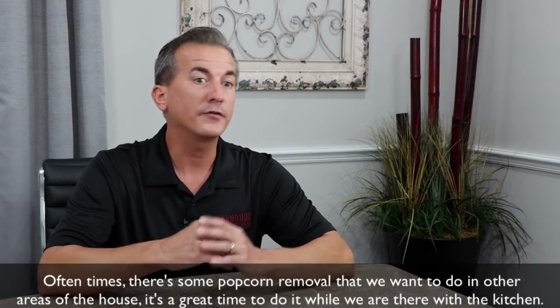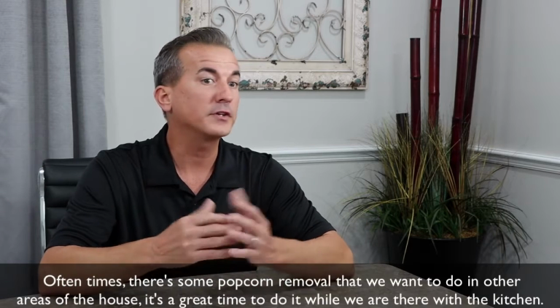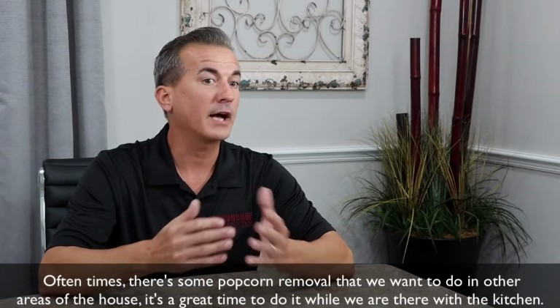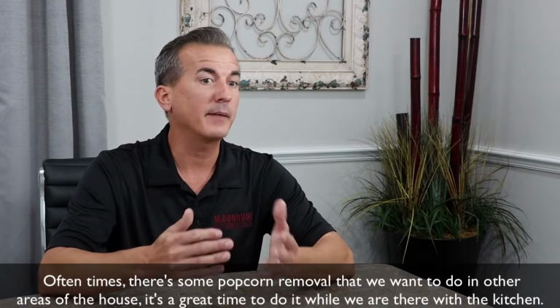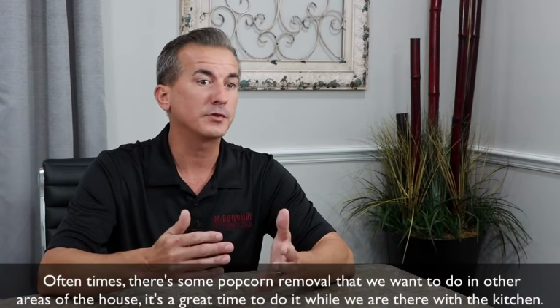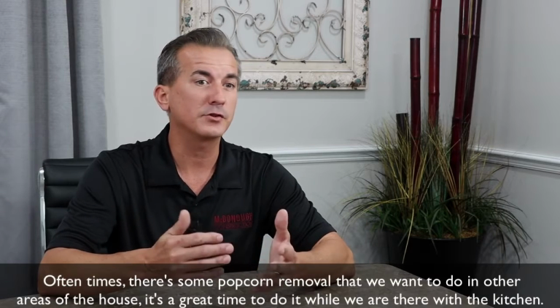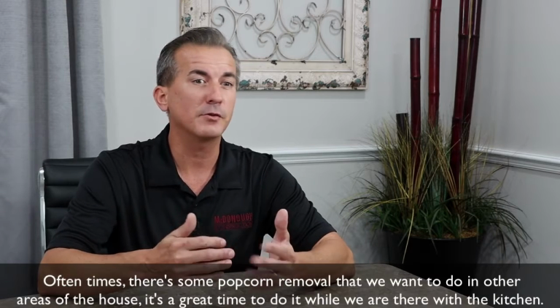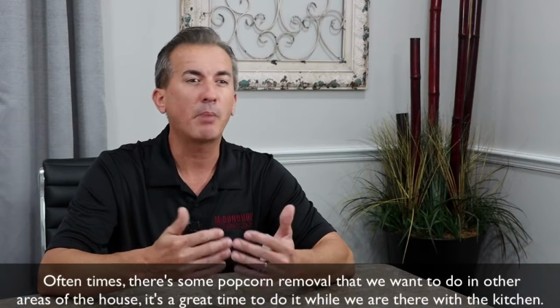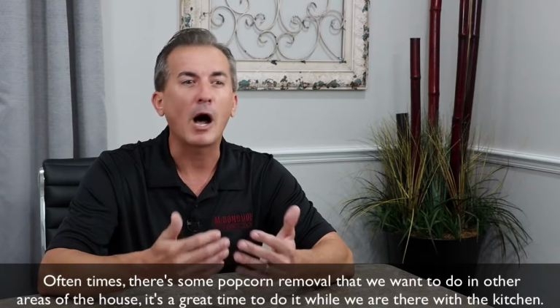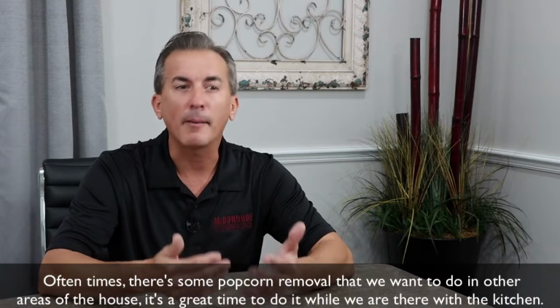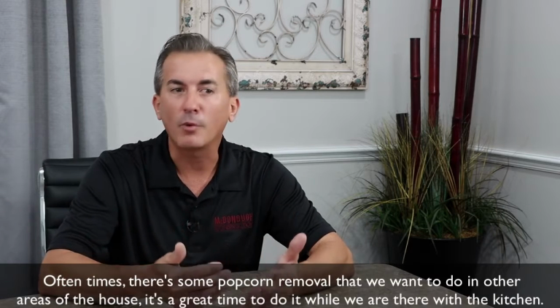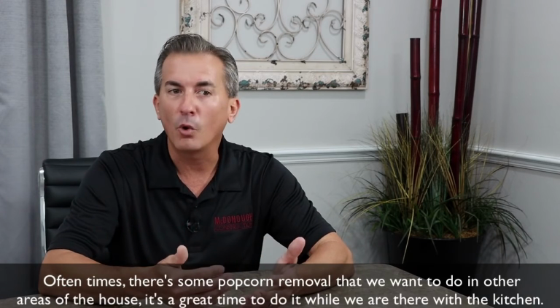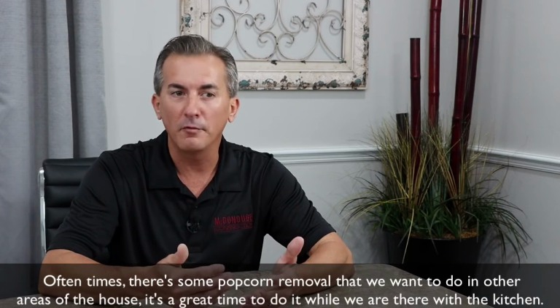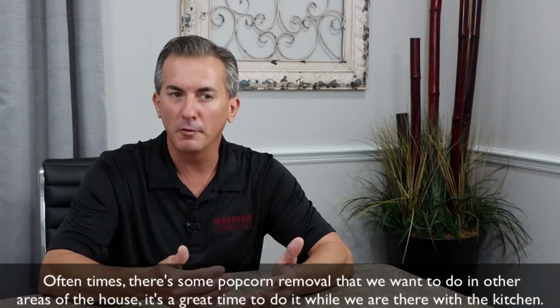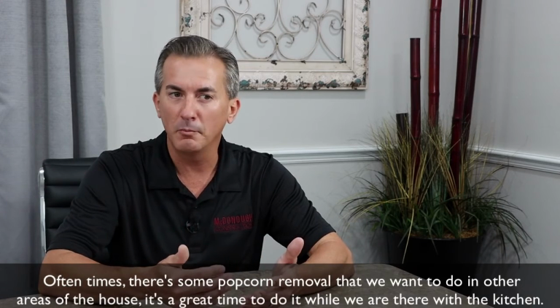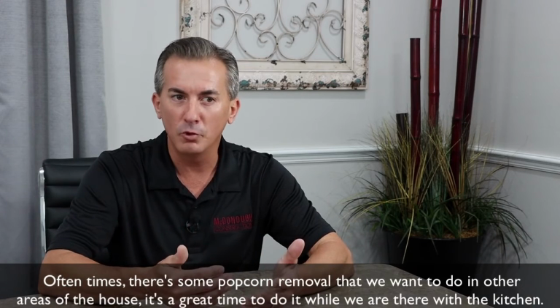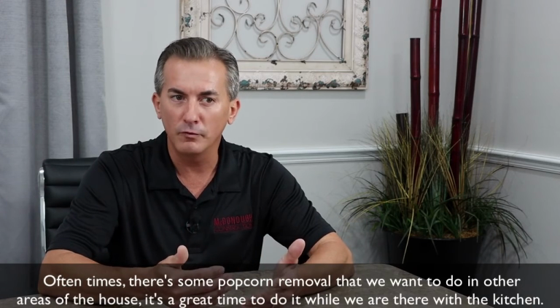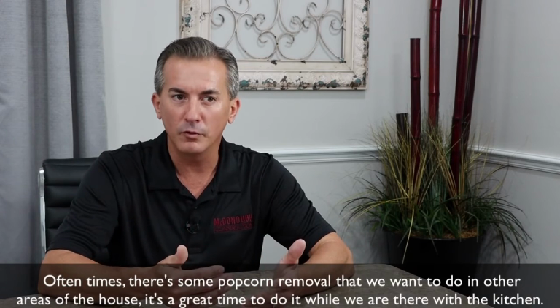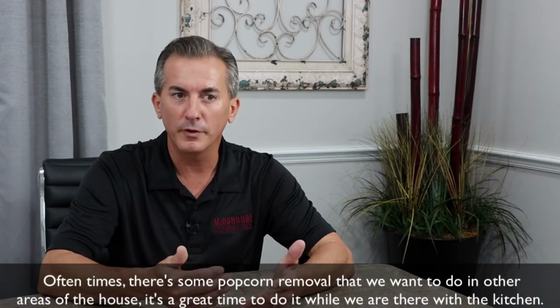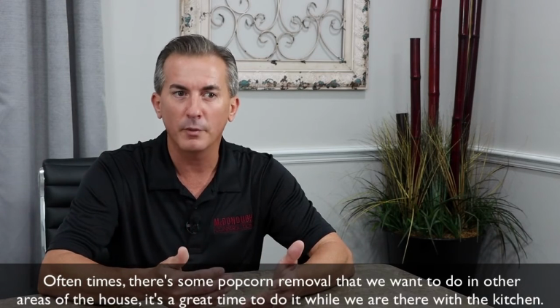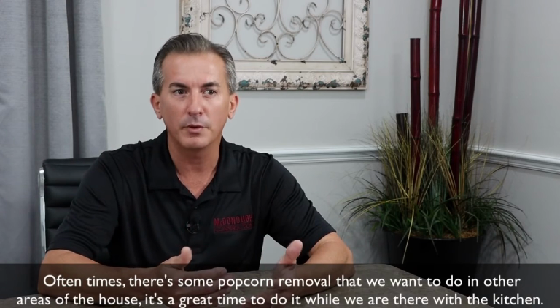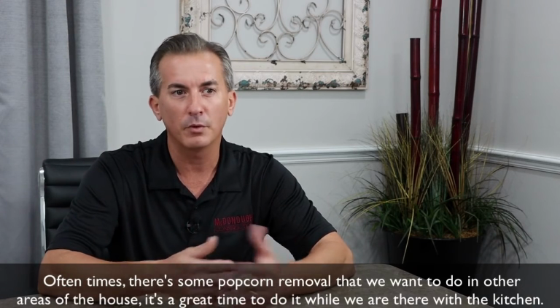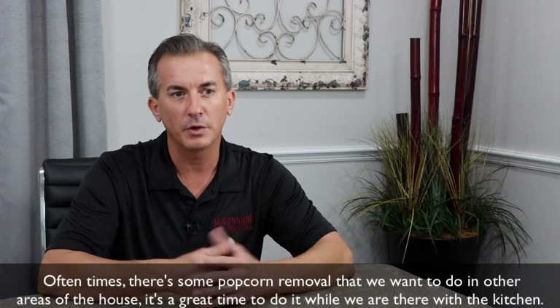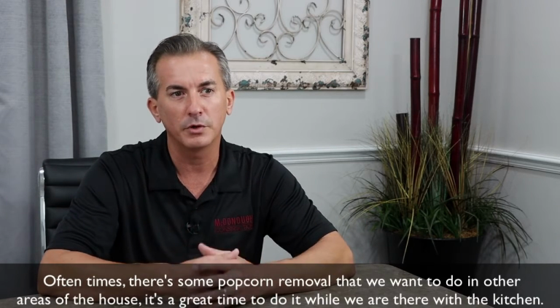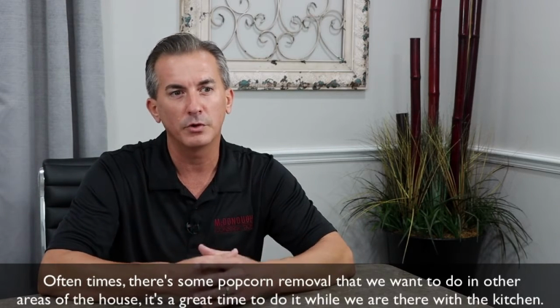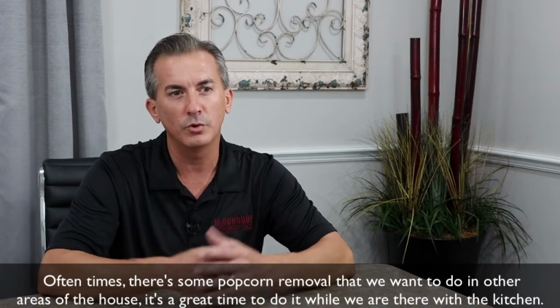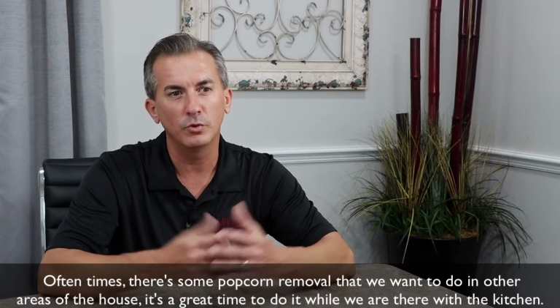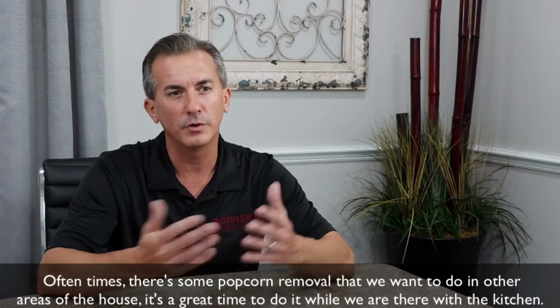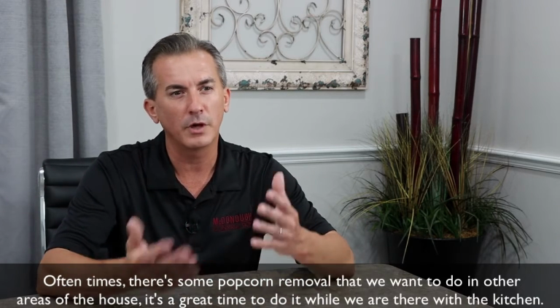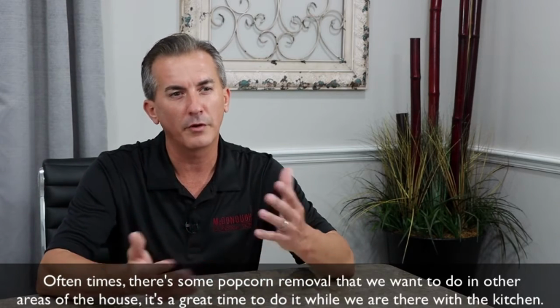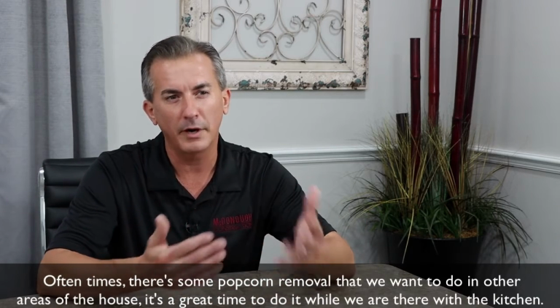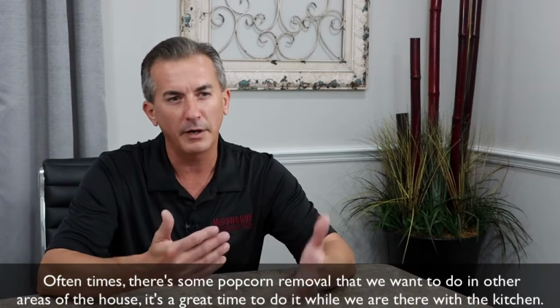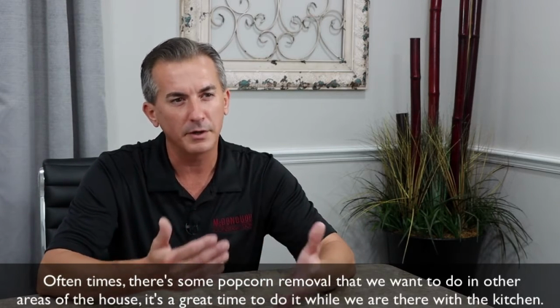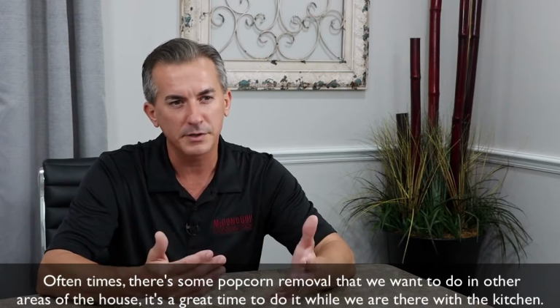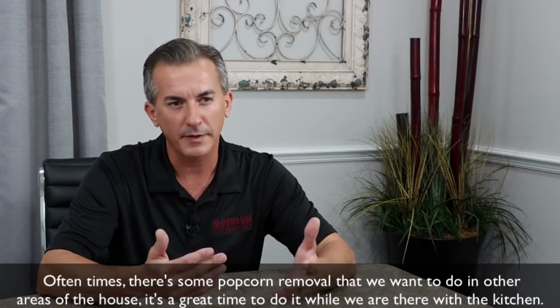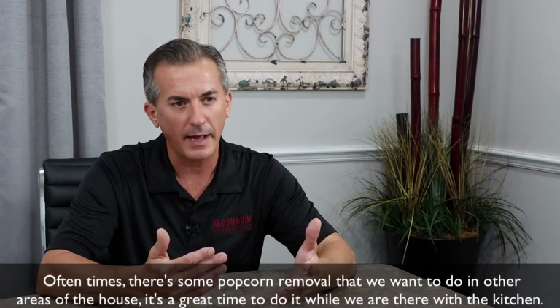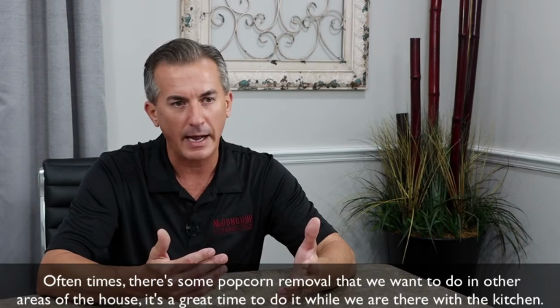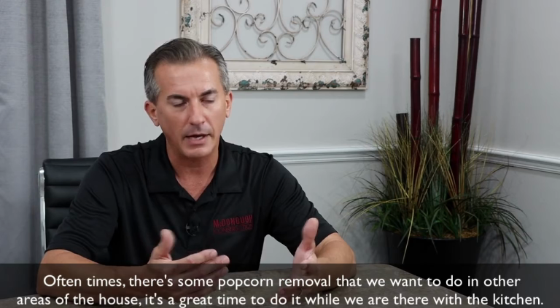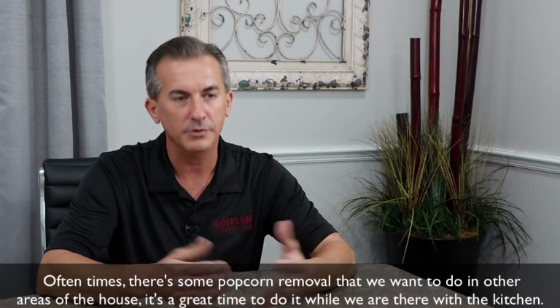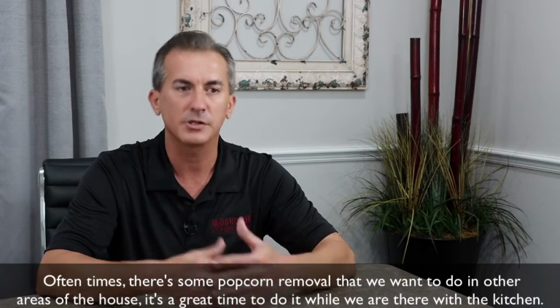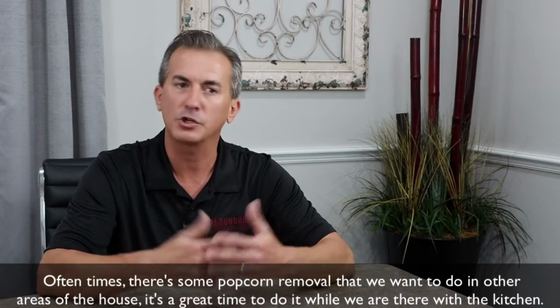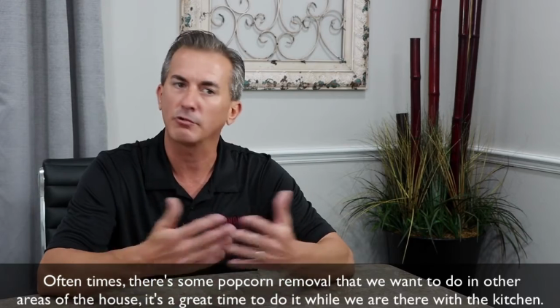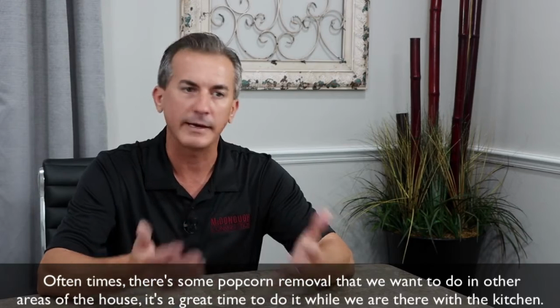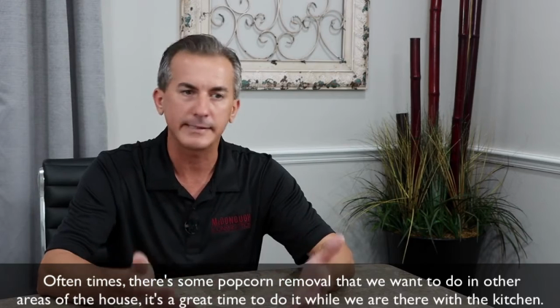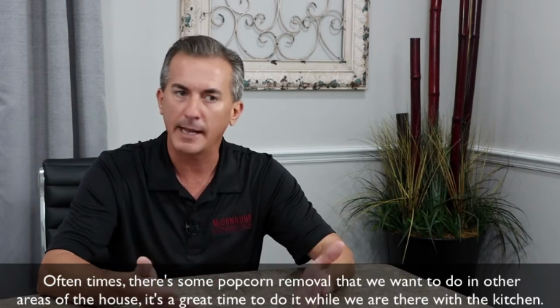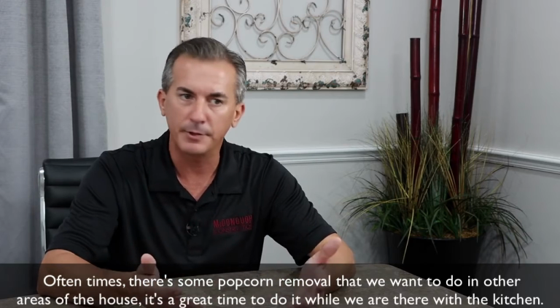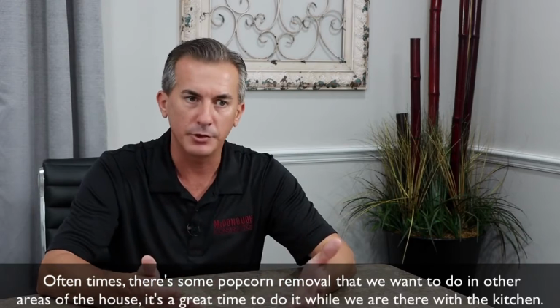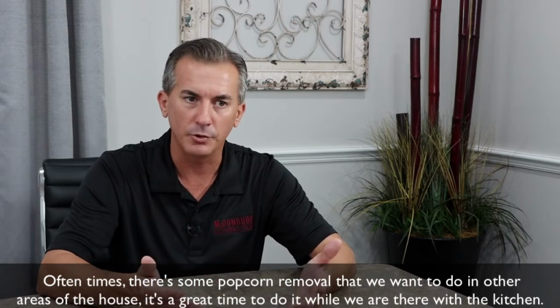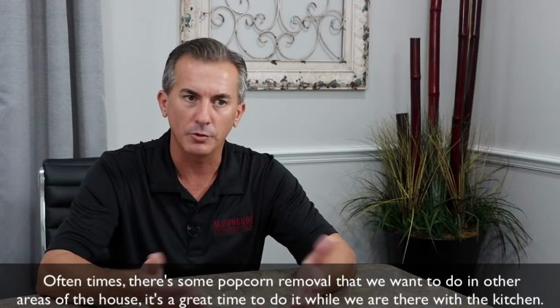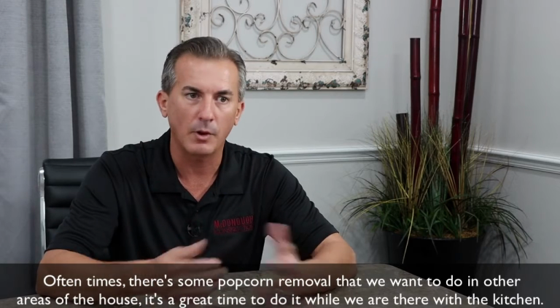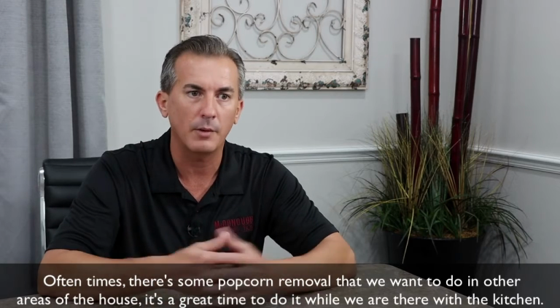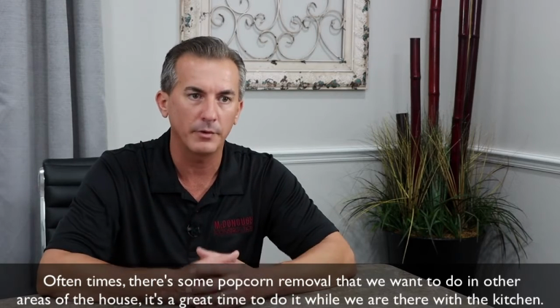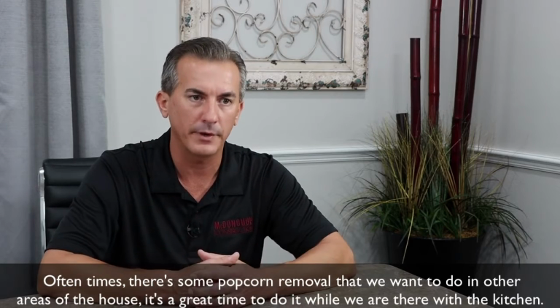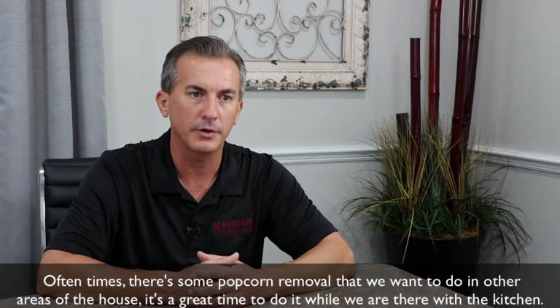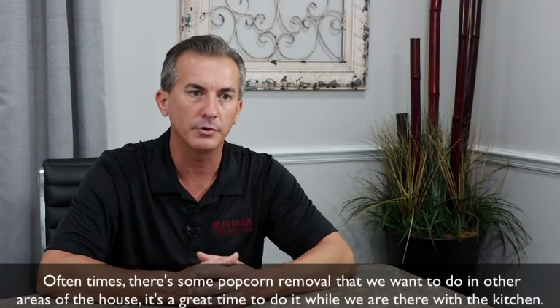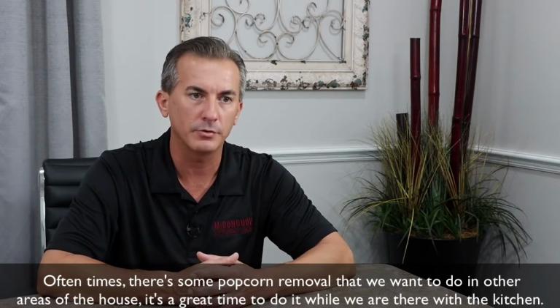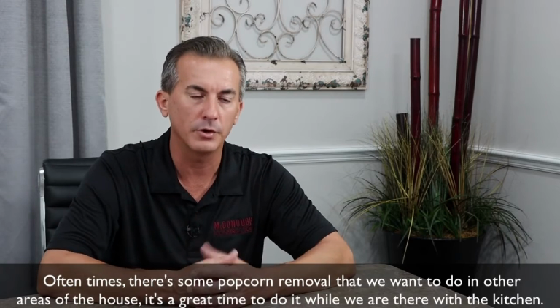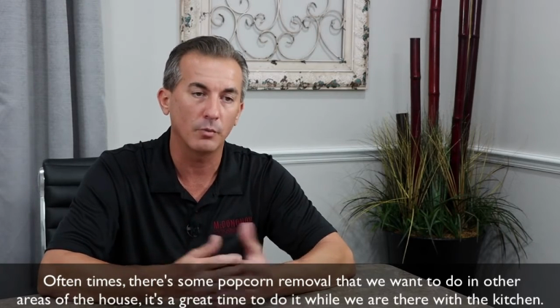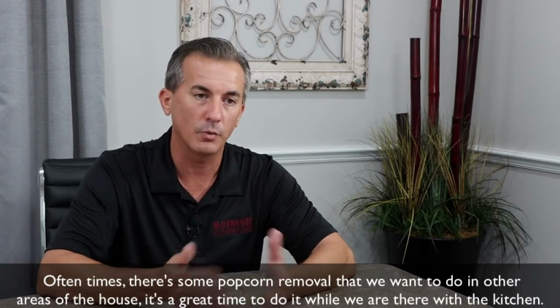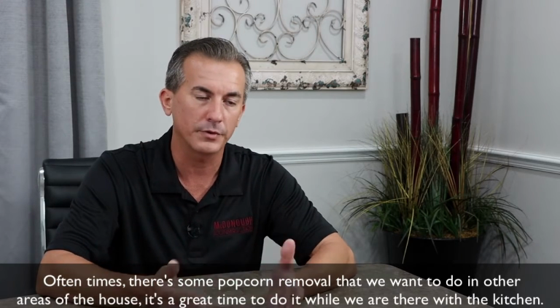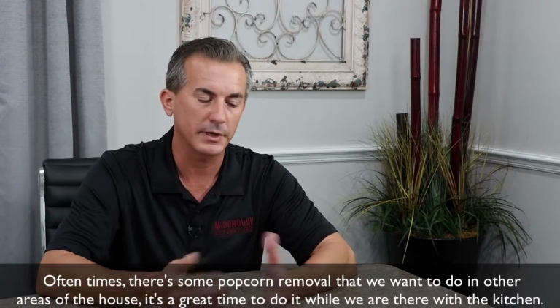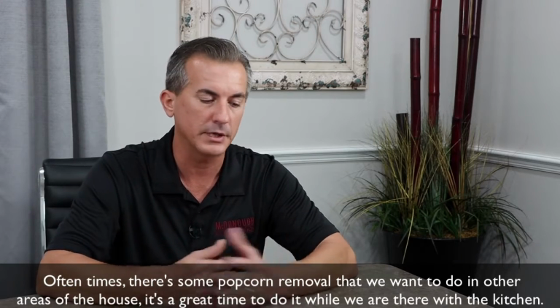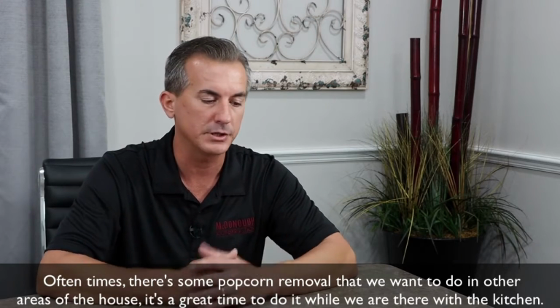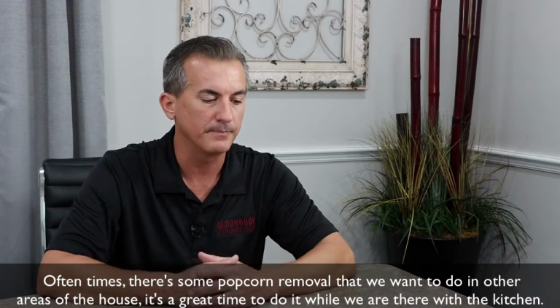Oftentimes there's some popcorn removal that we want to do in other areas of the house. That's a great time to do it while we're there with the kitchen.